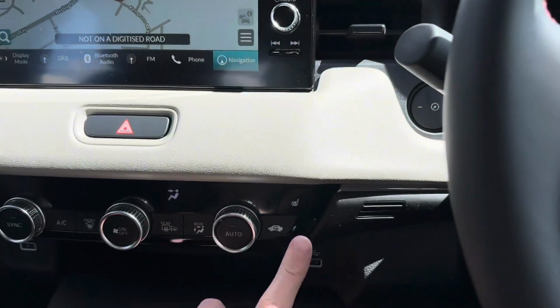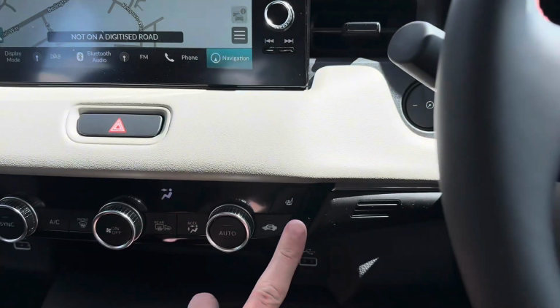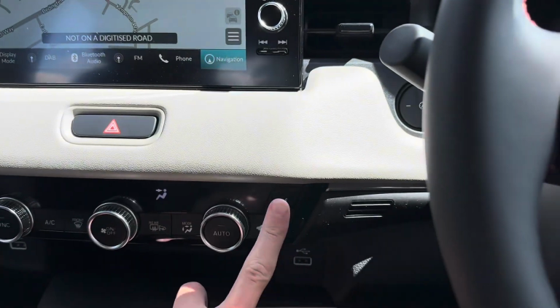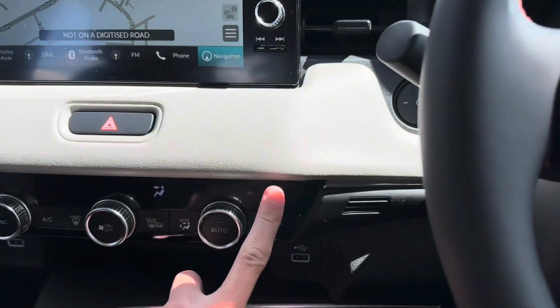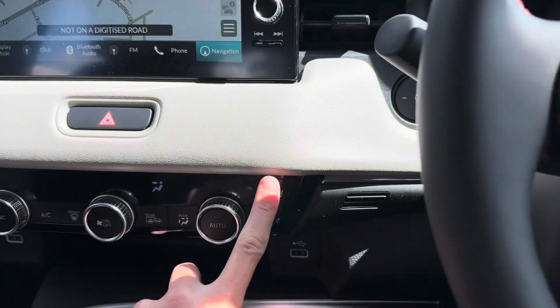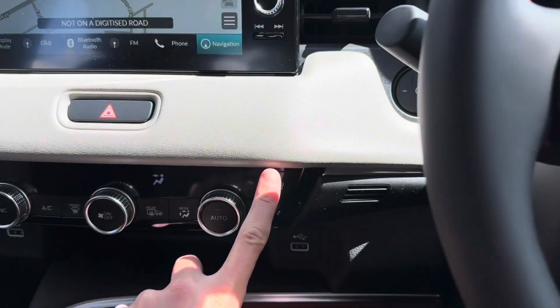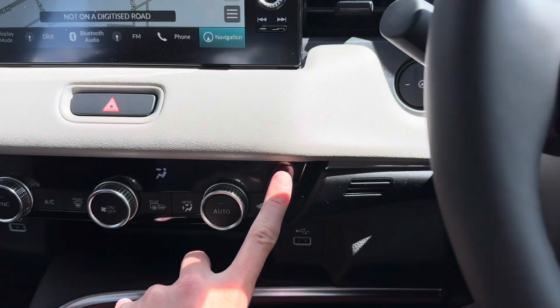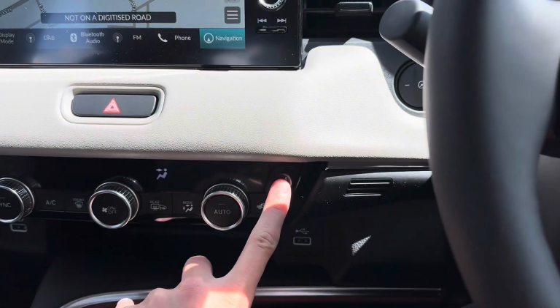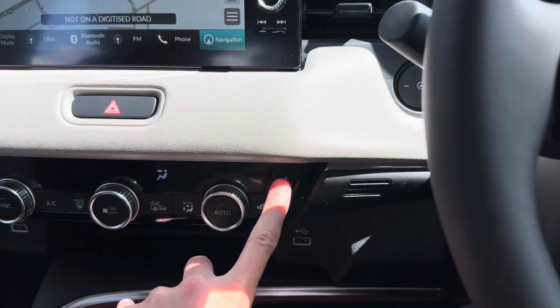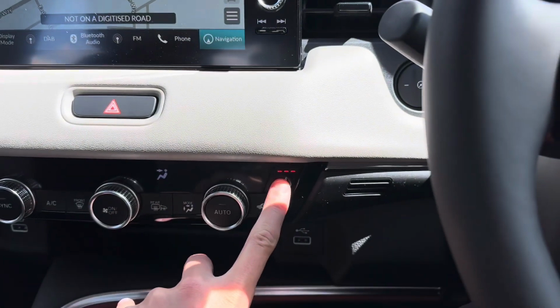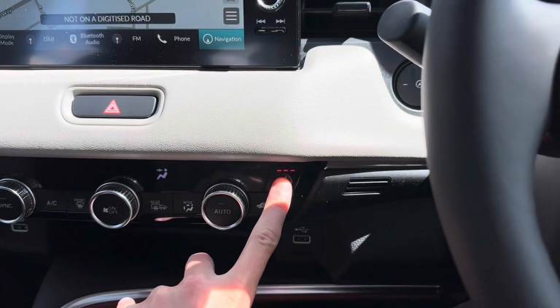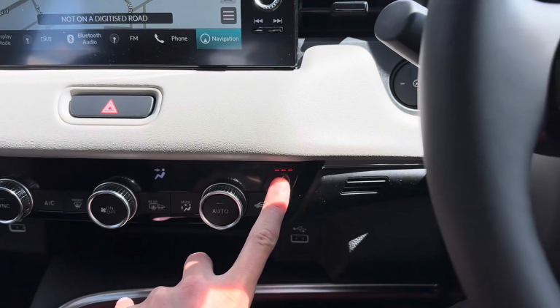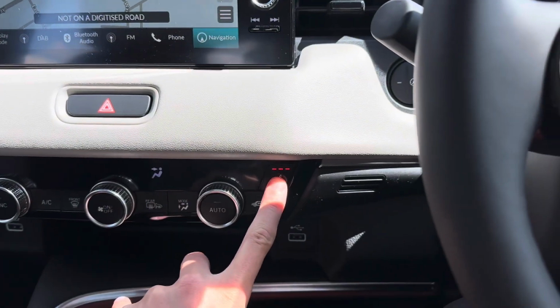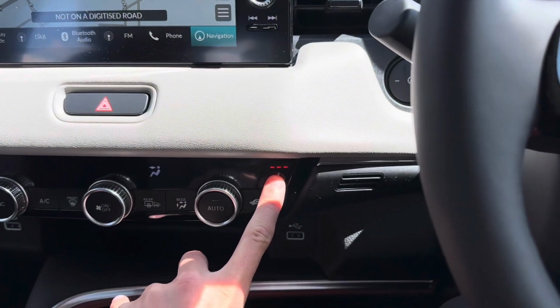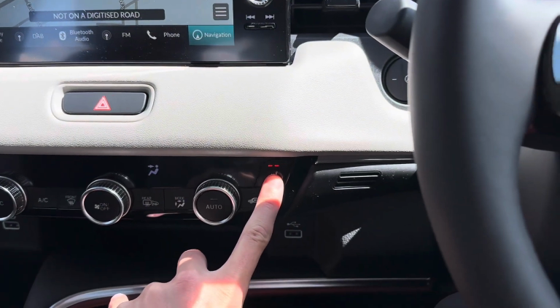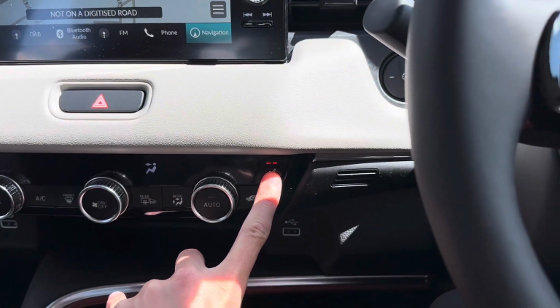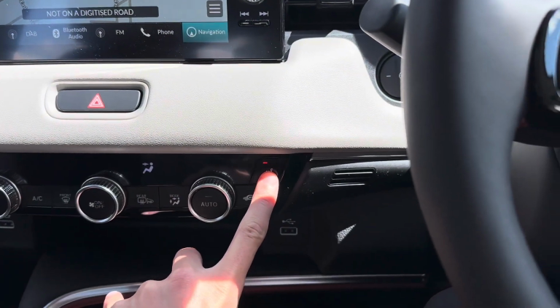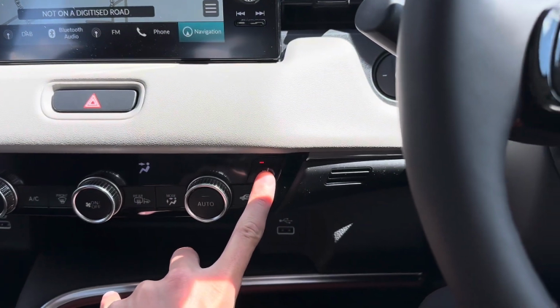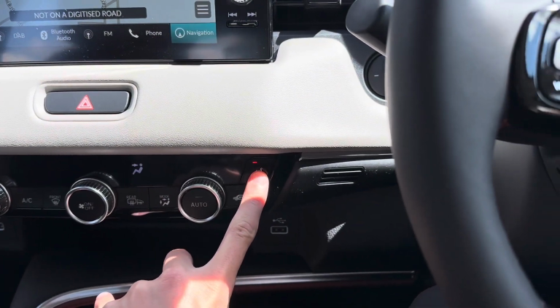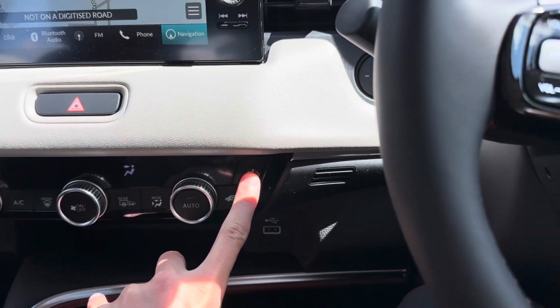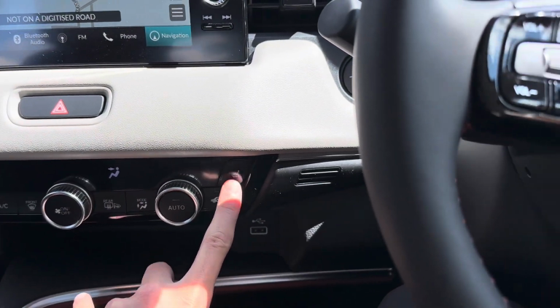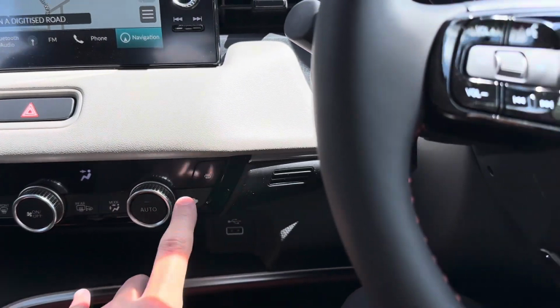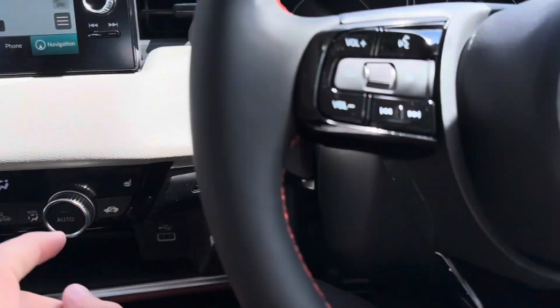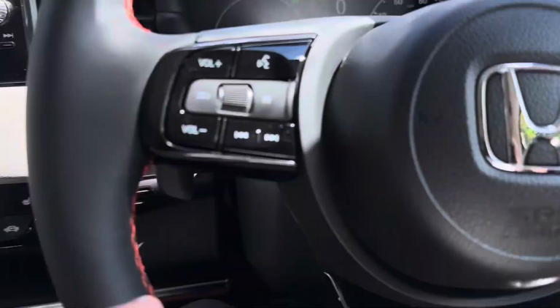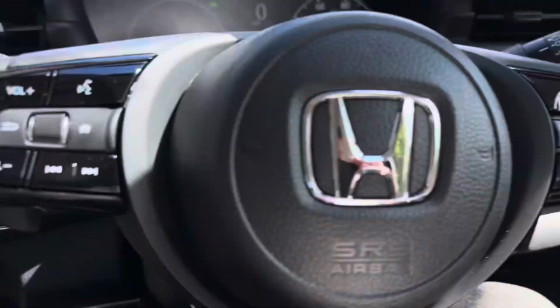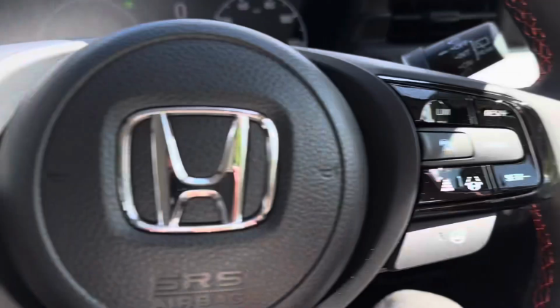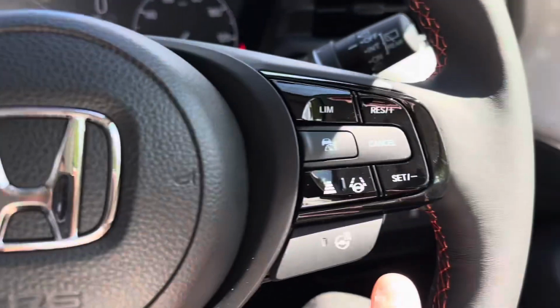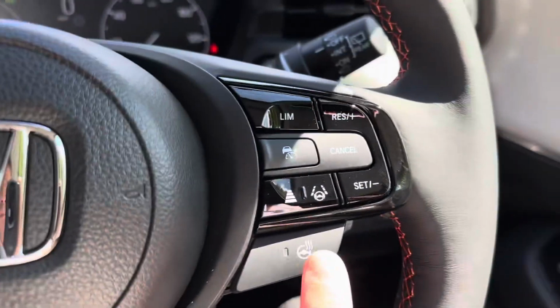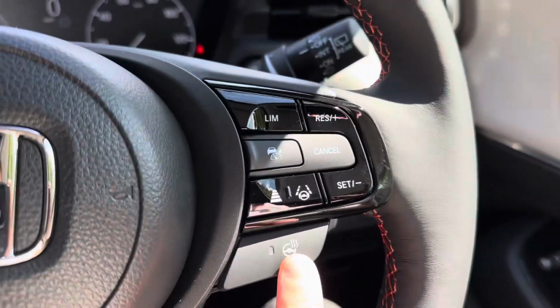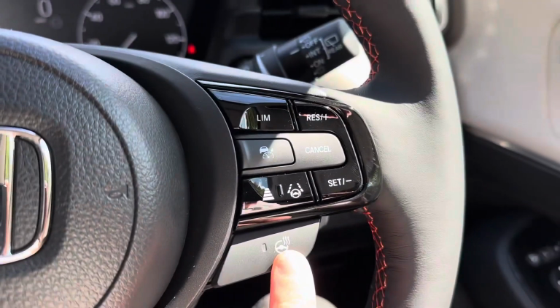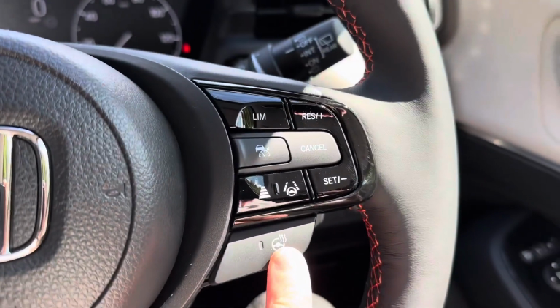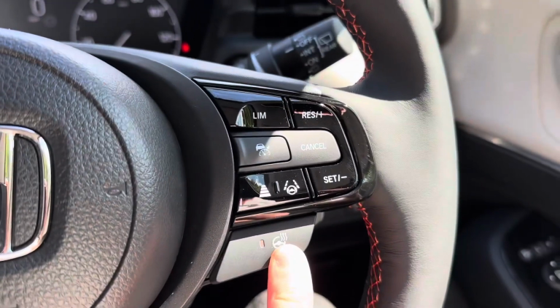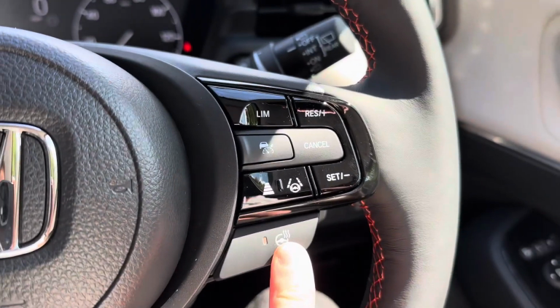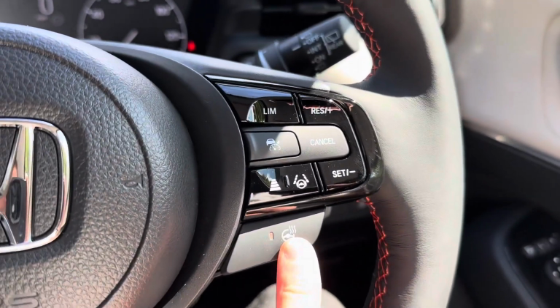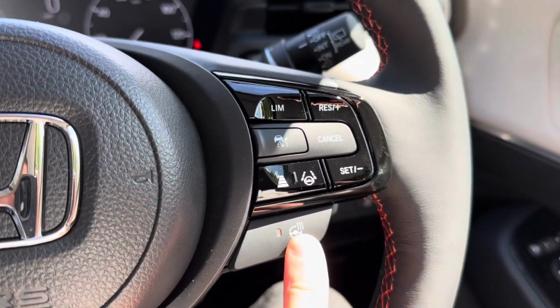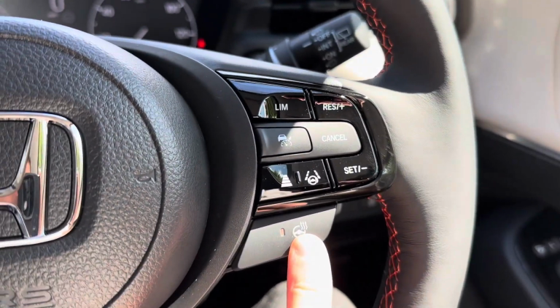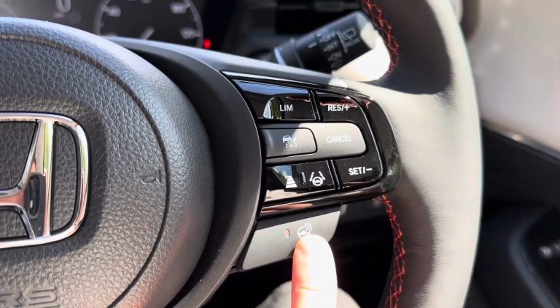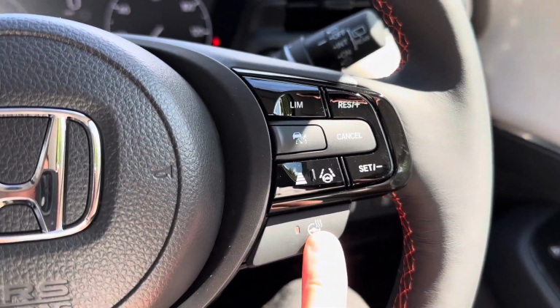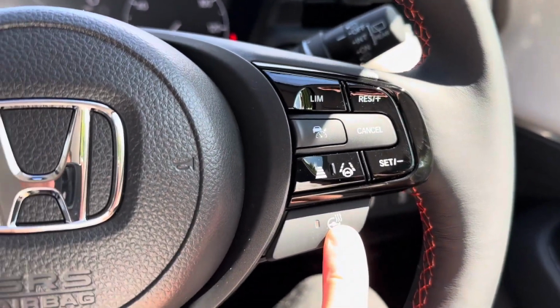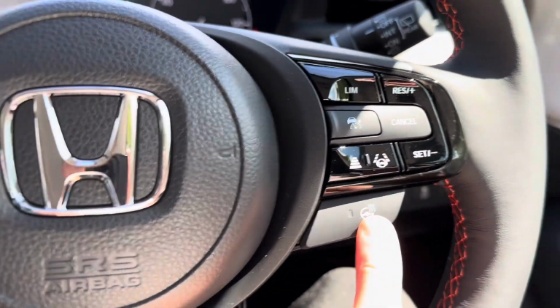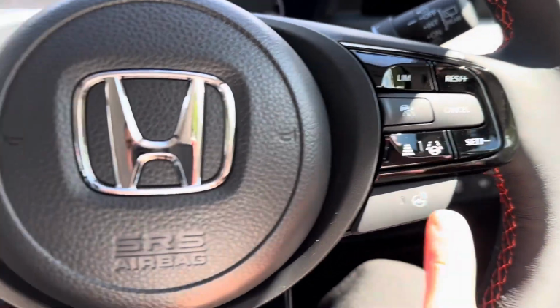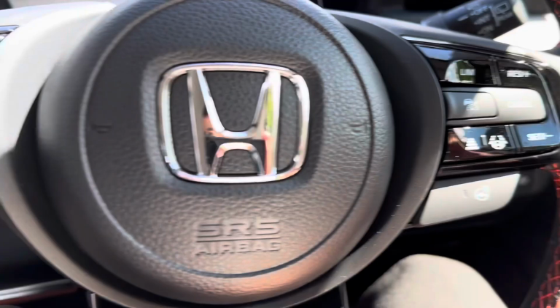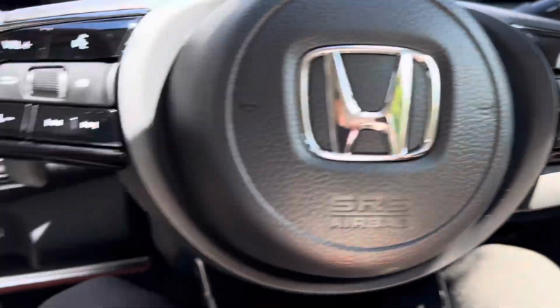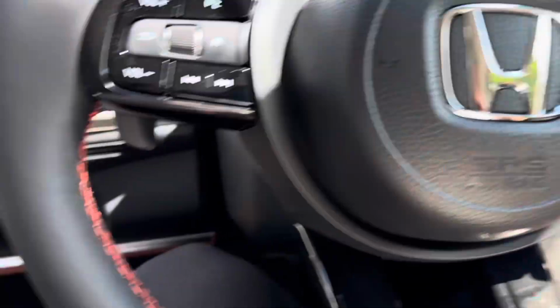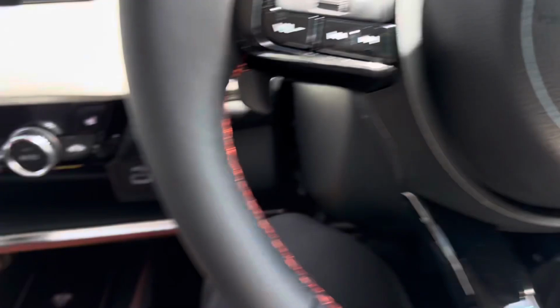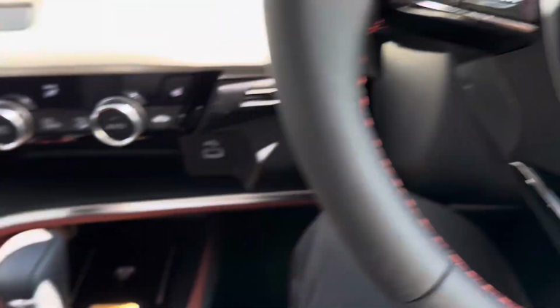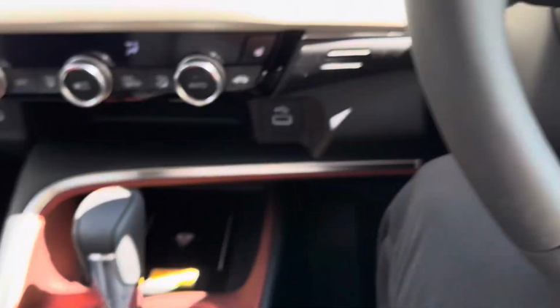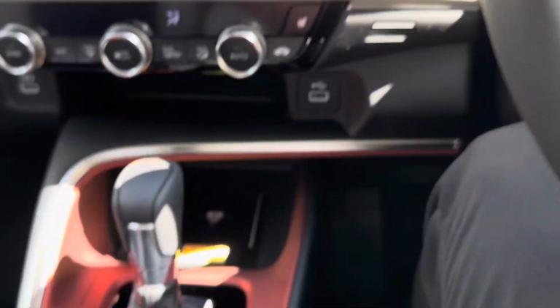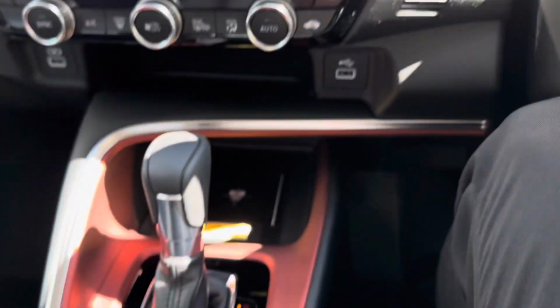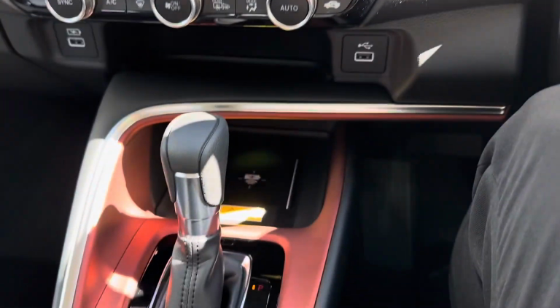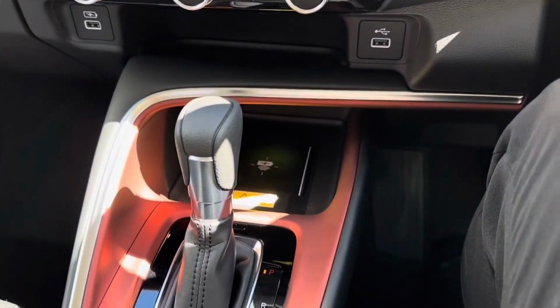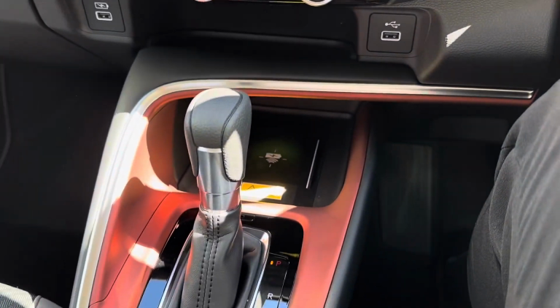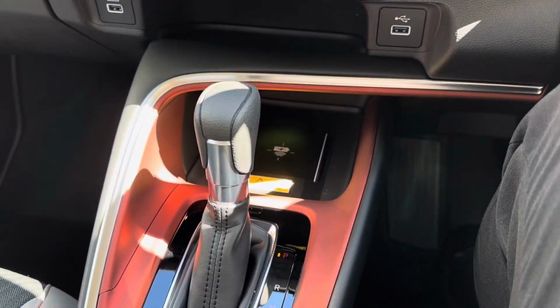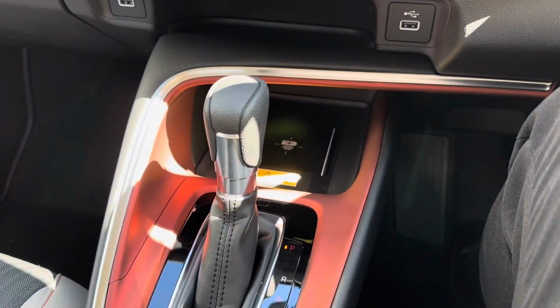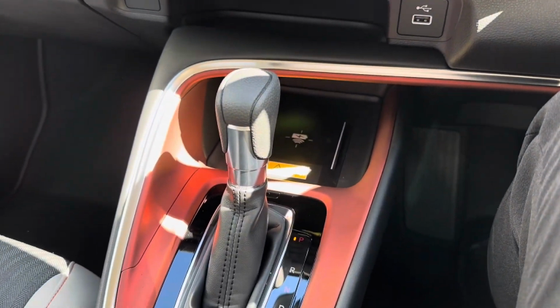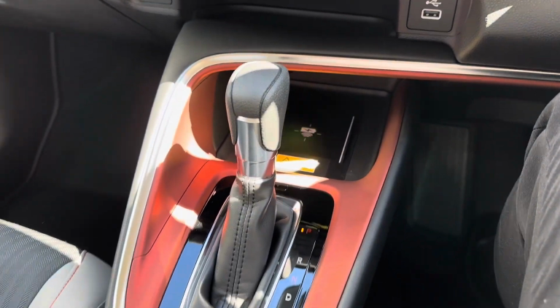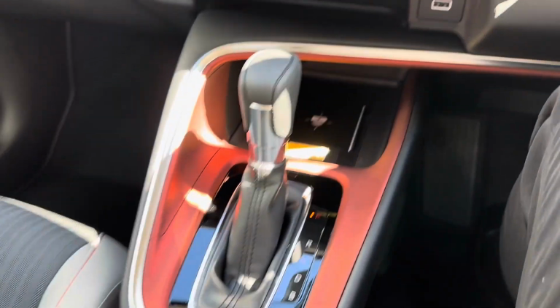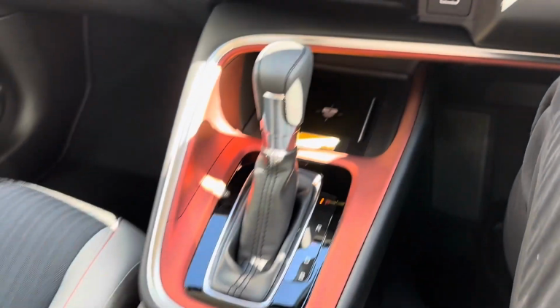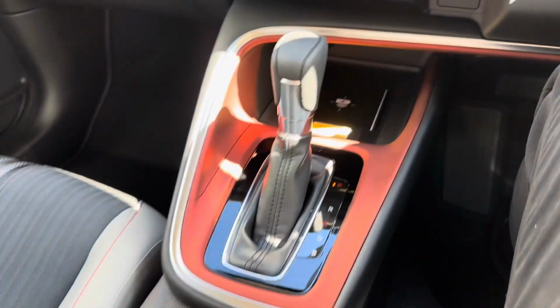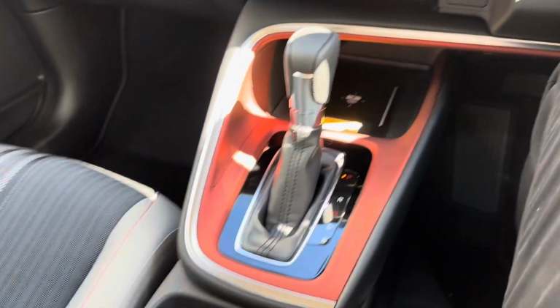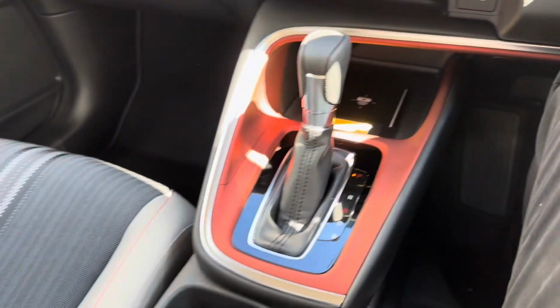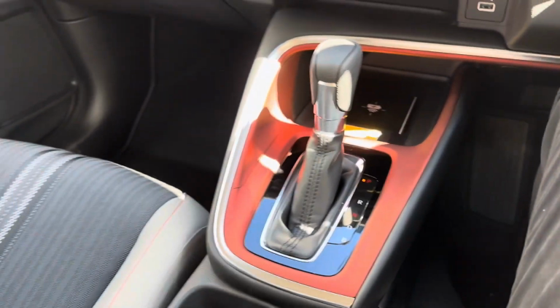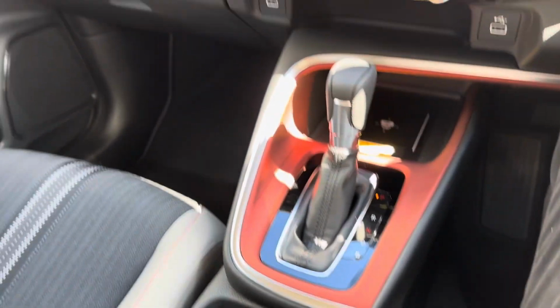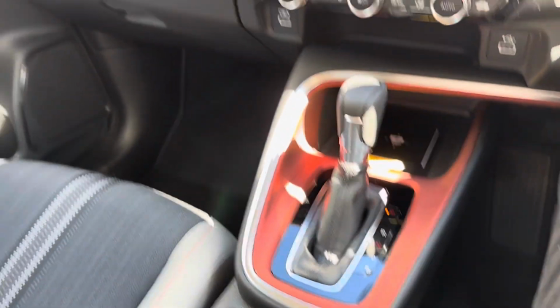It also has heated seats, a heated steering wheel, as well as wireless charging.